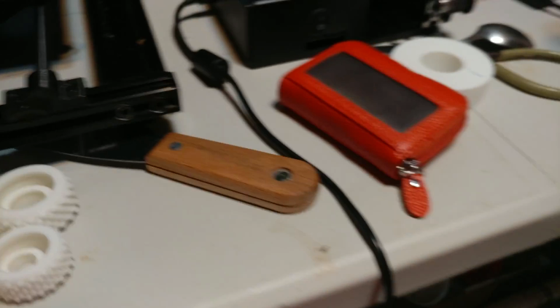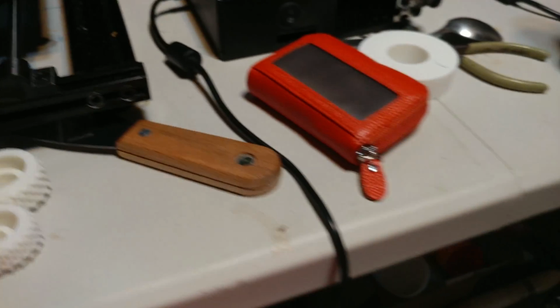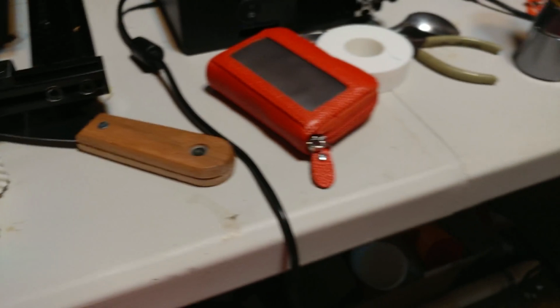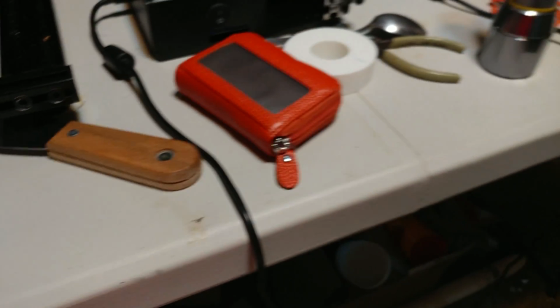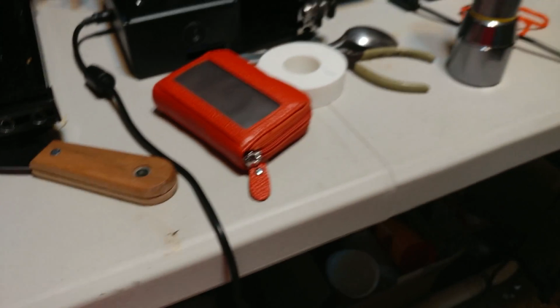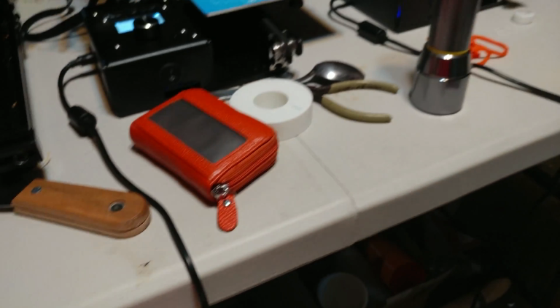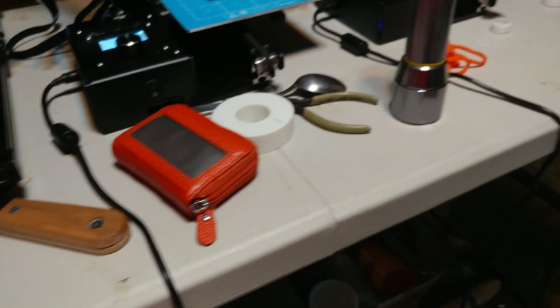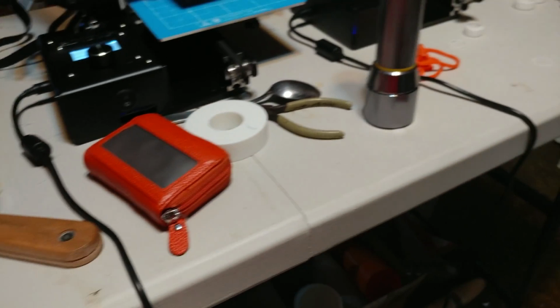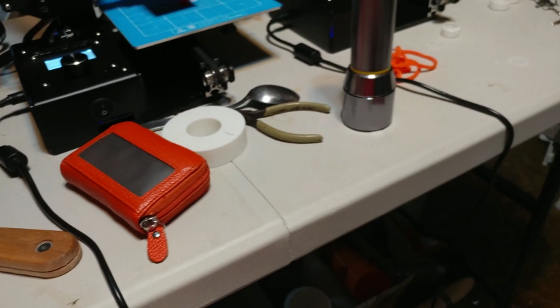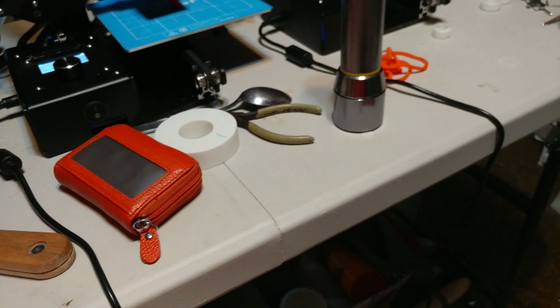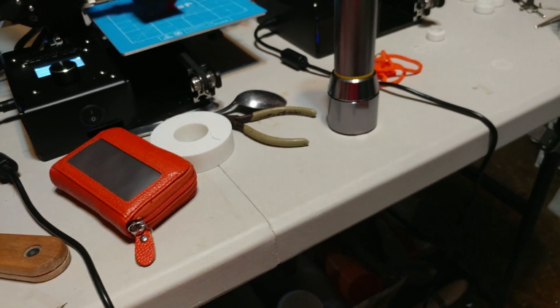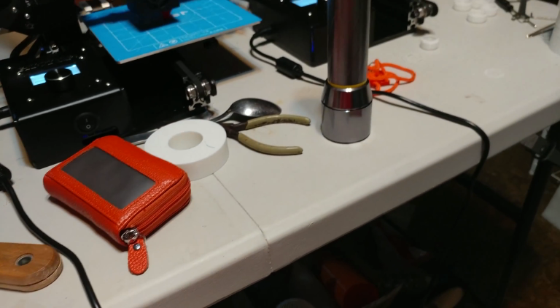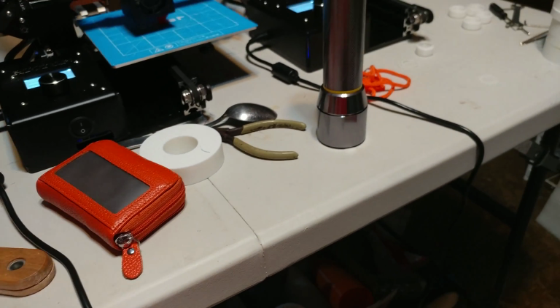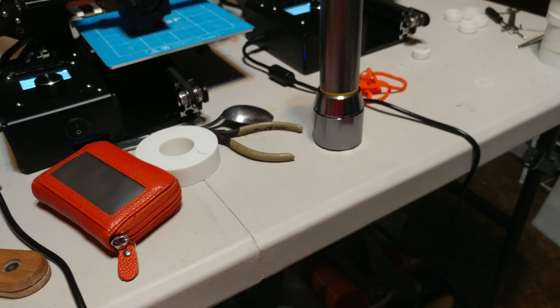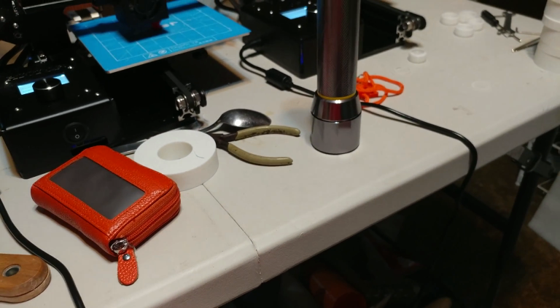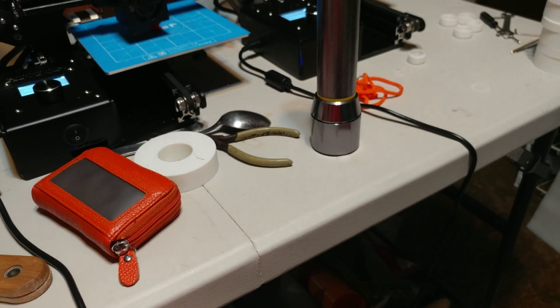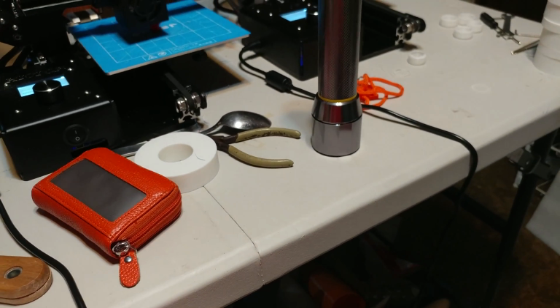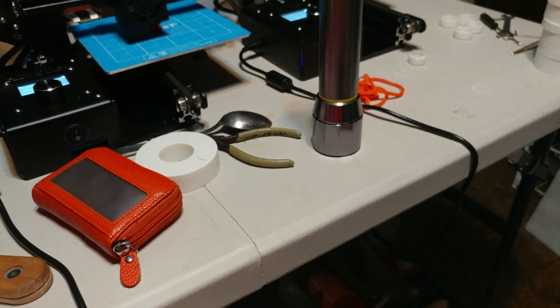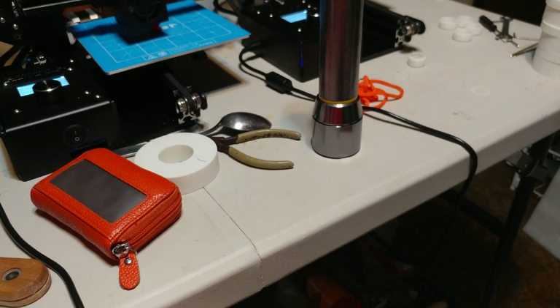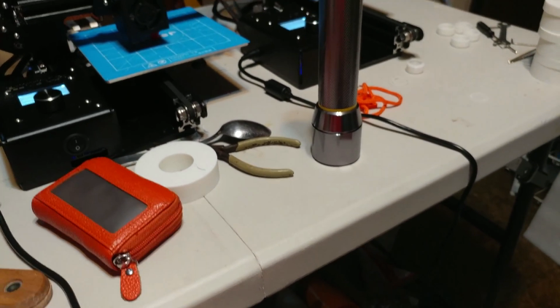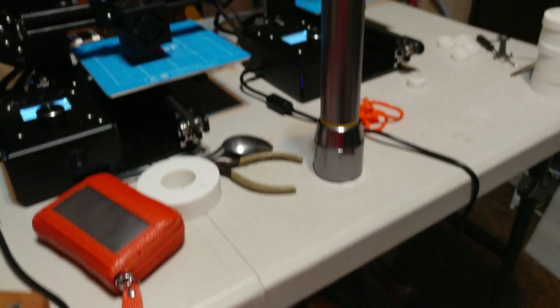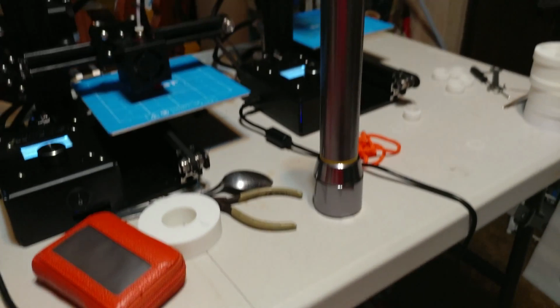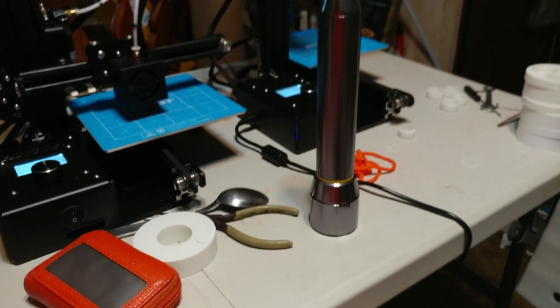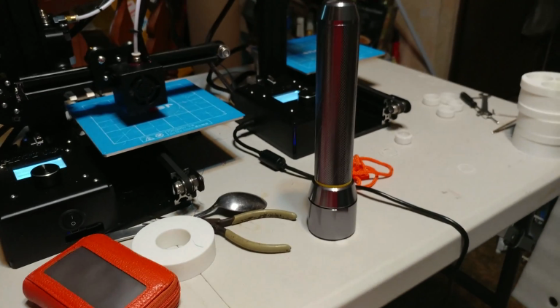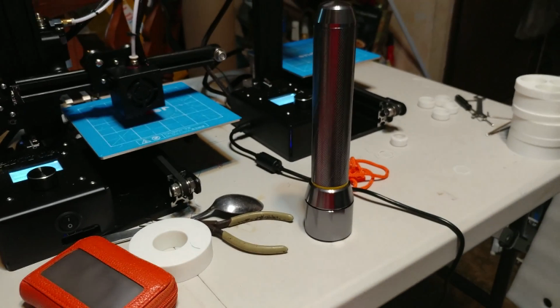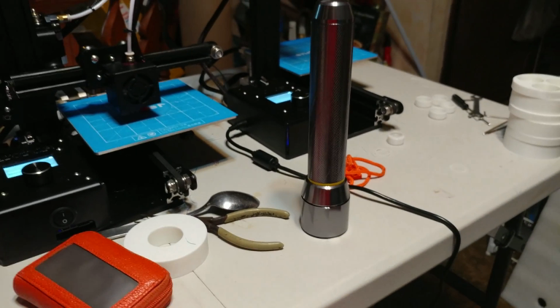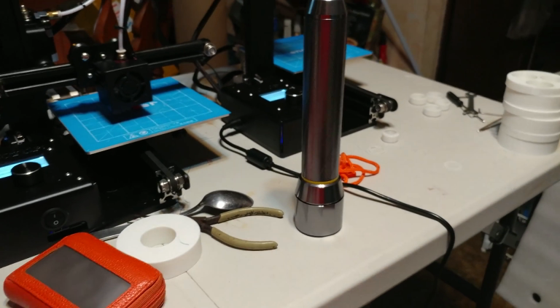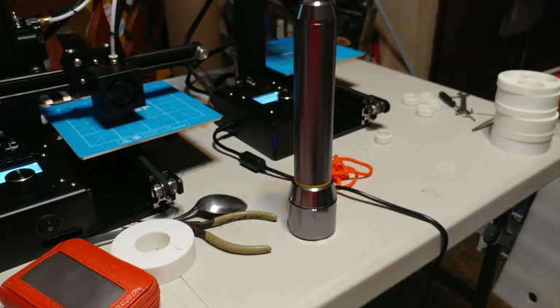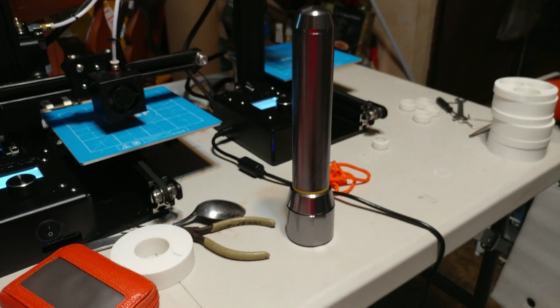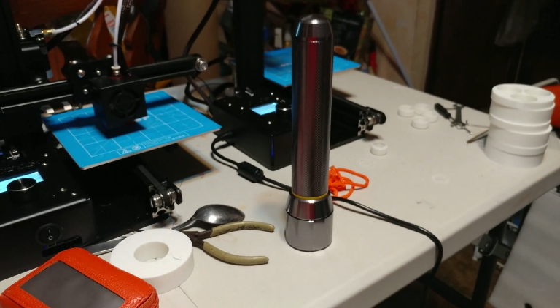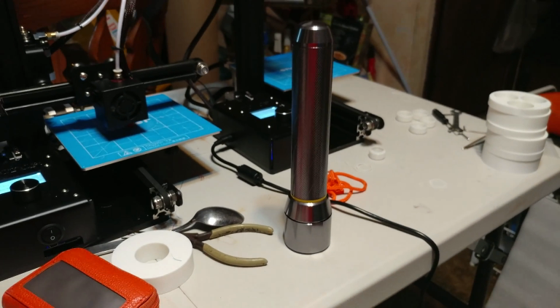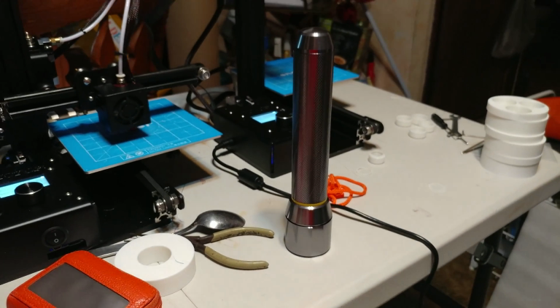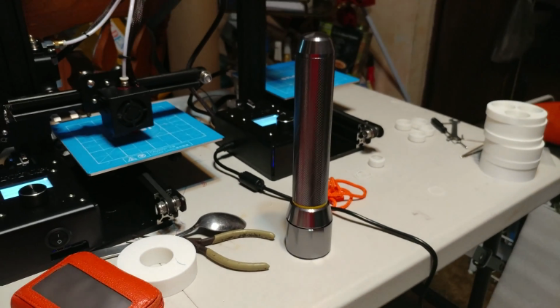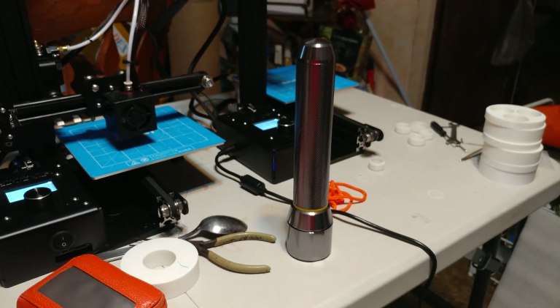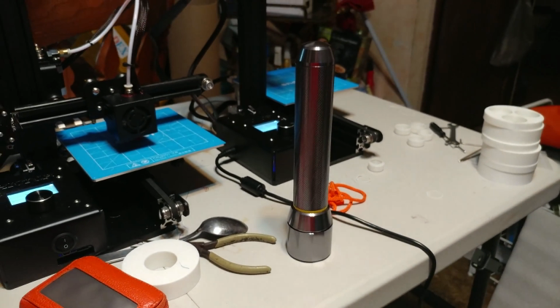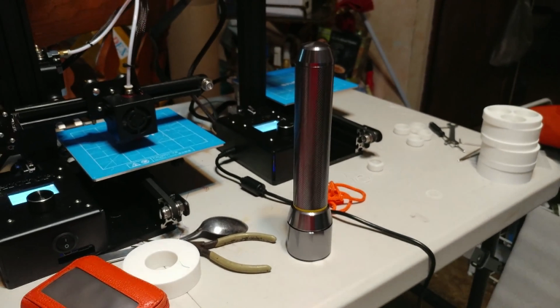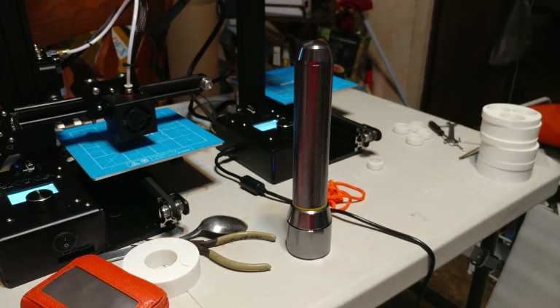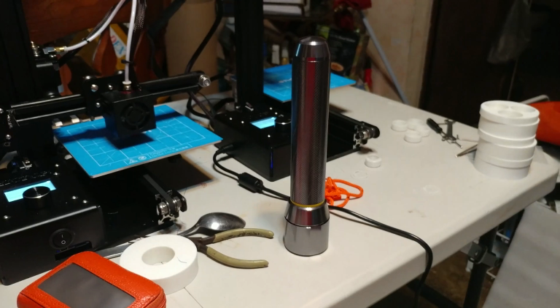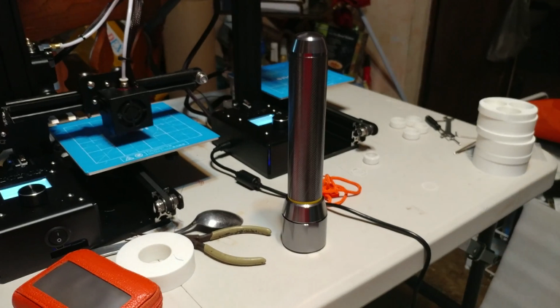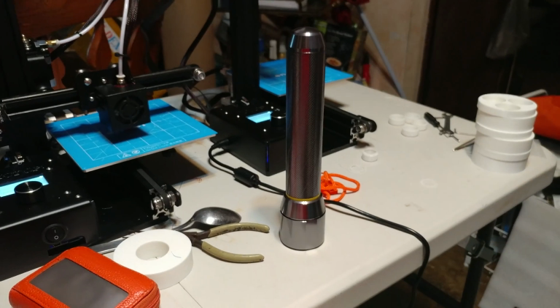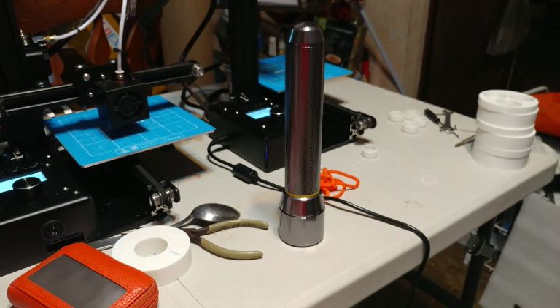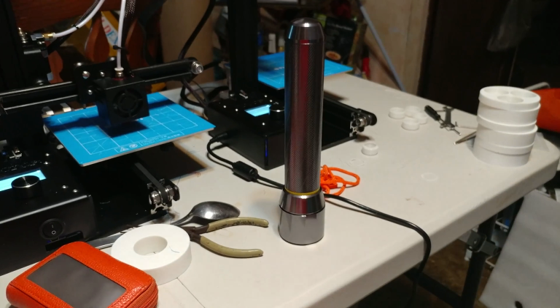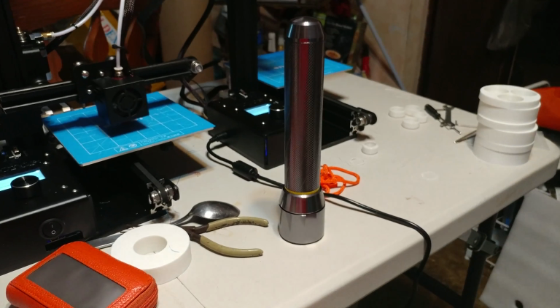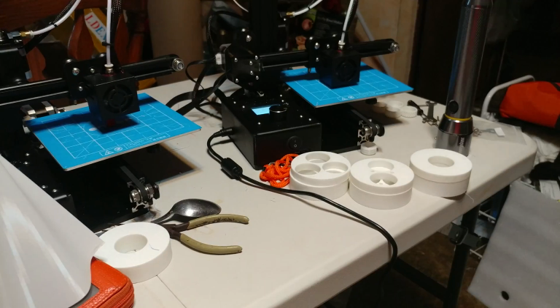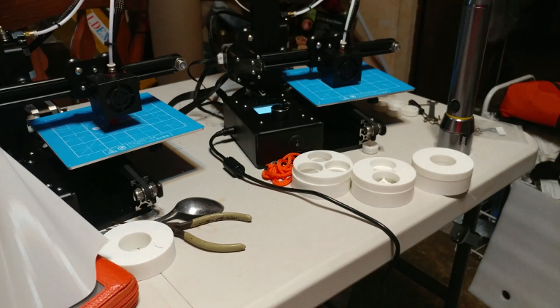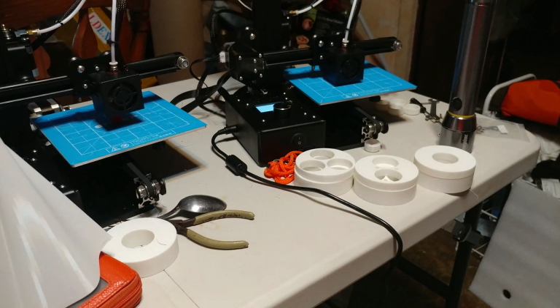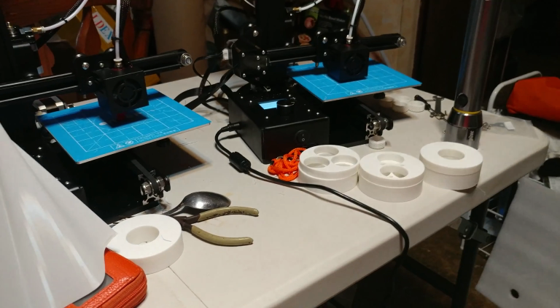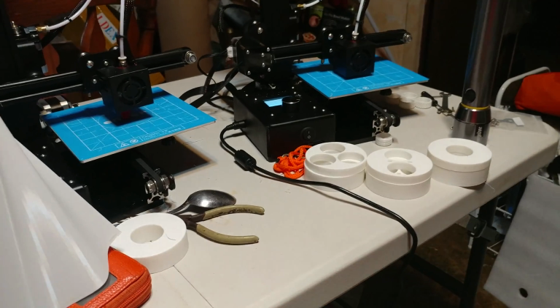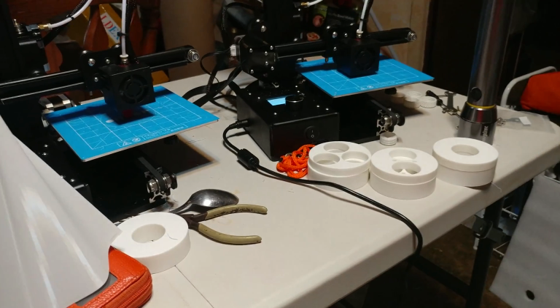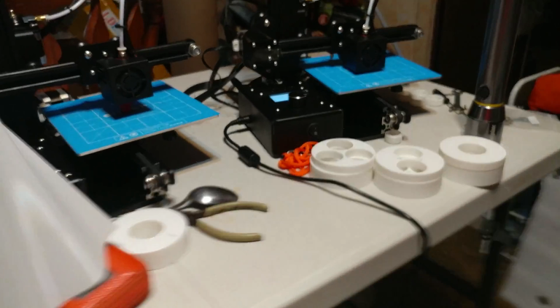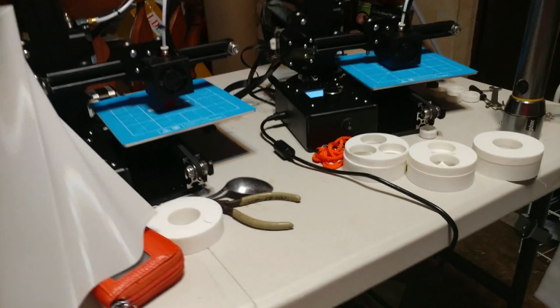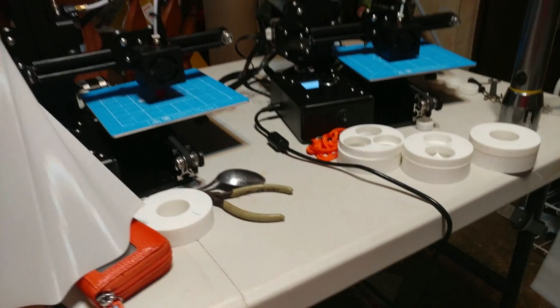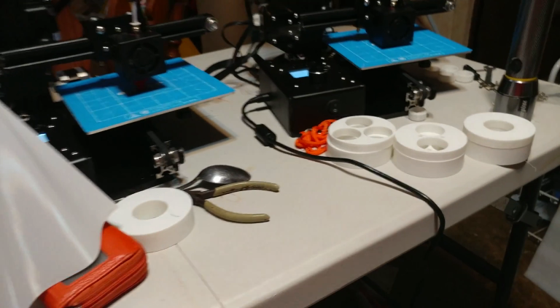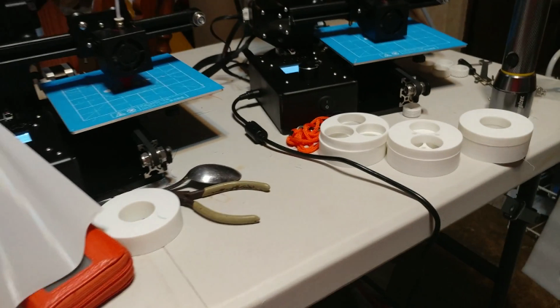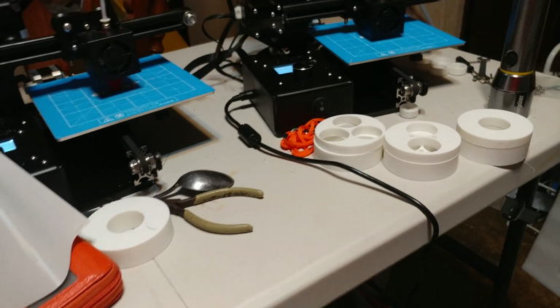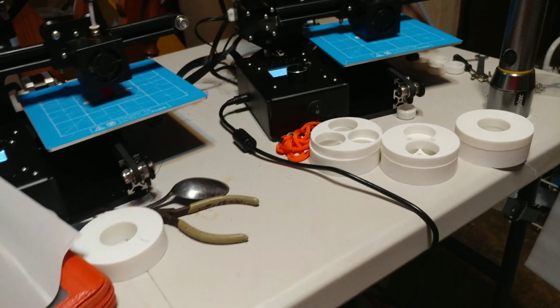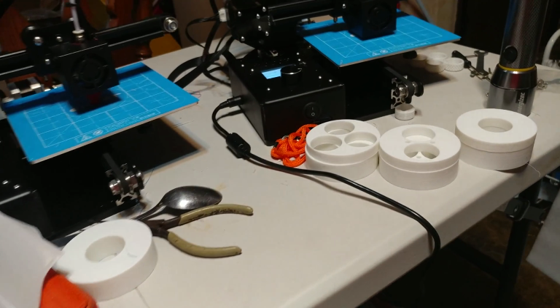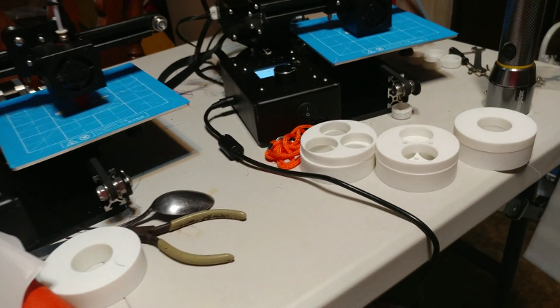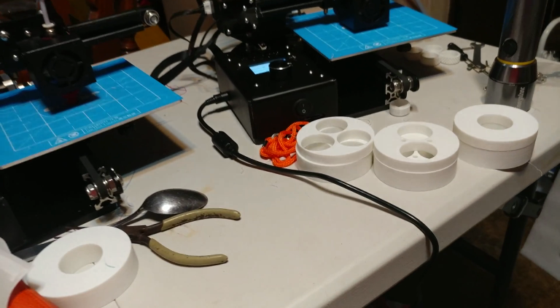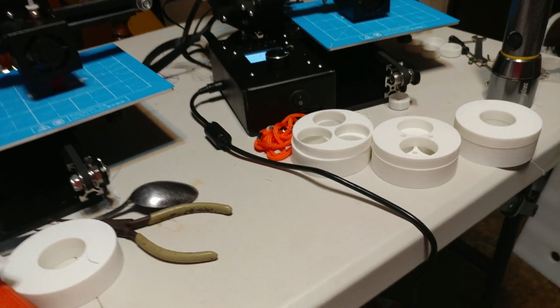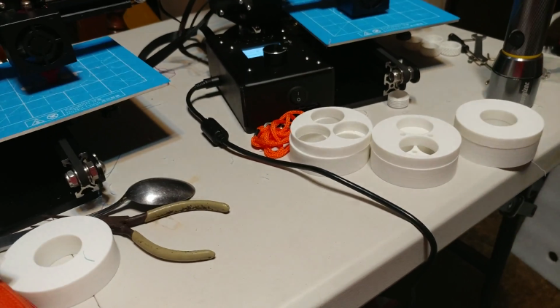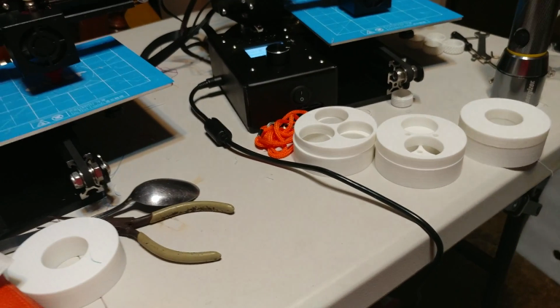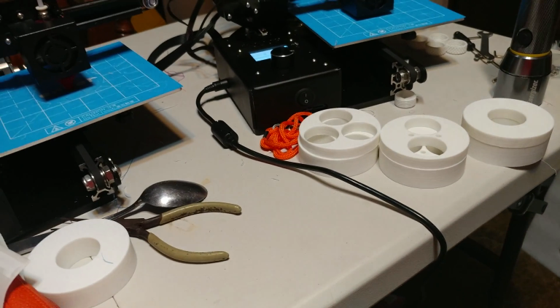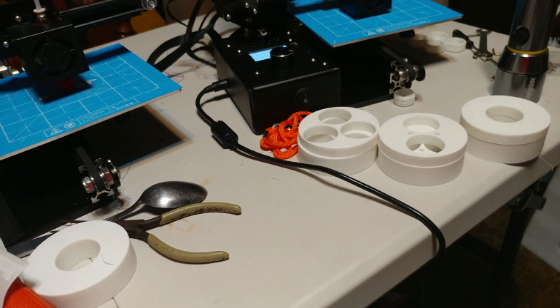One moment, I got to make sure that that thing actually gets a level print. It's good to go.